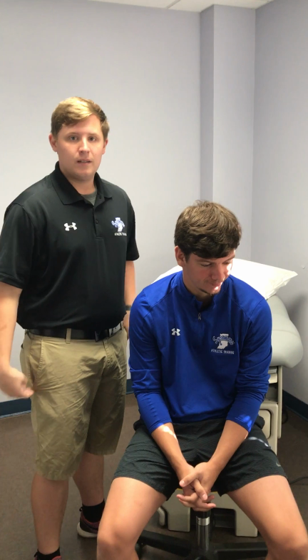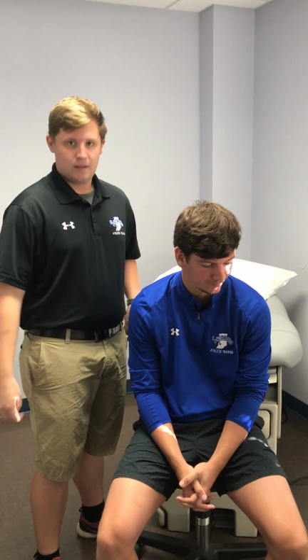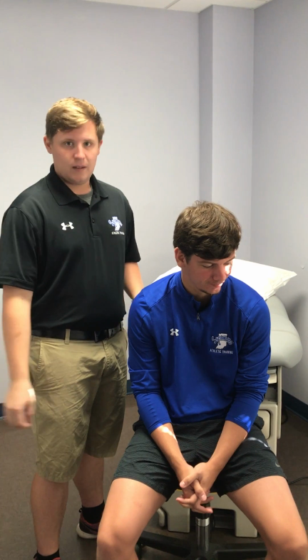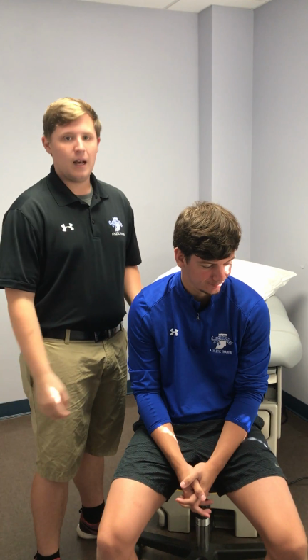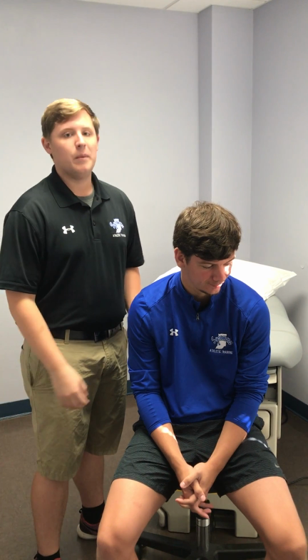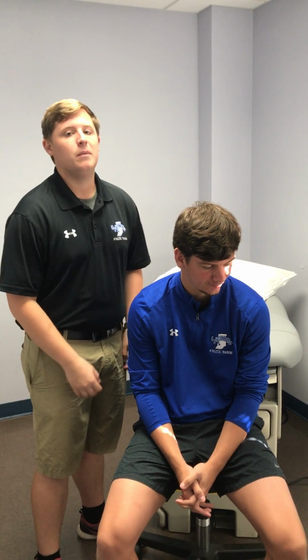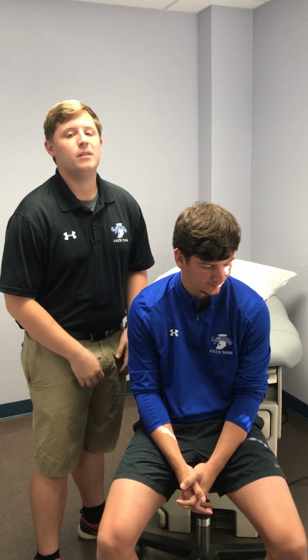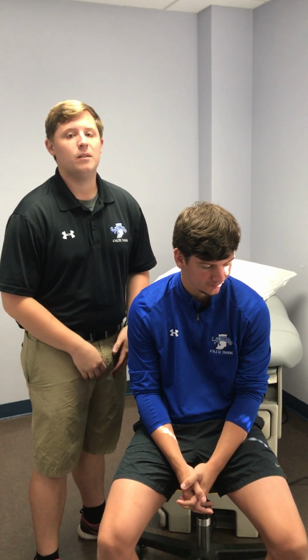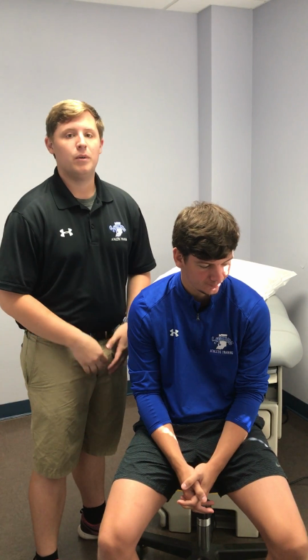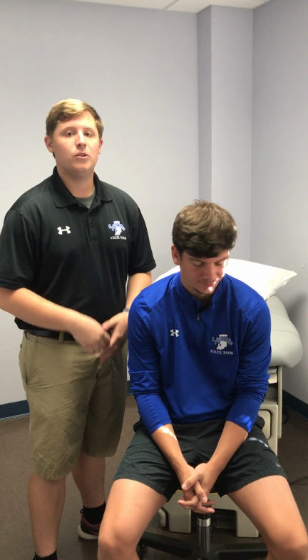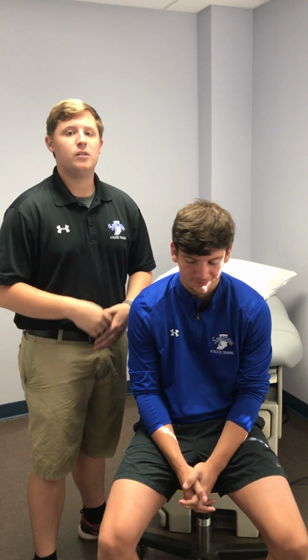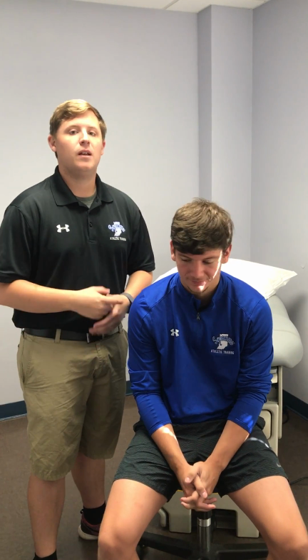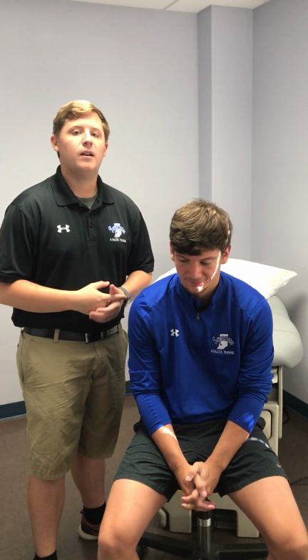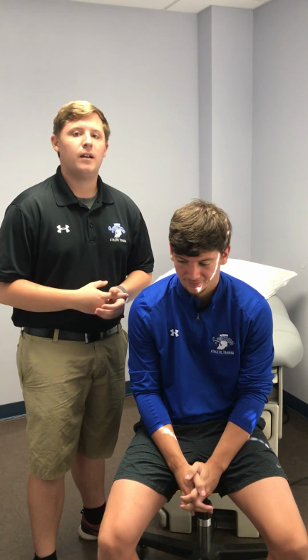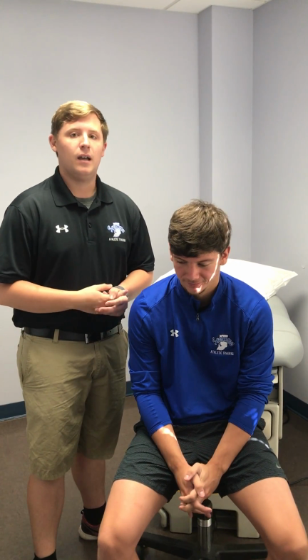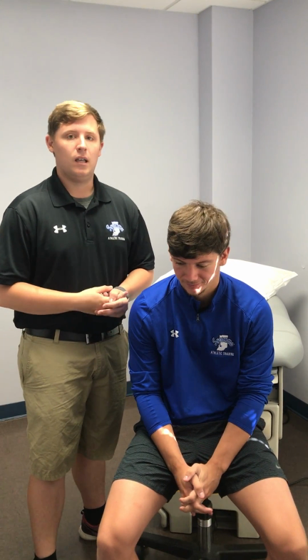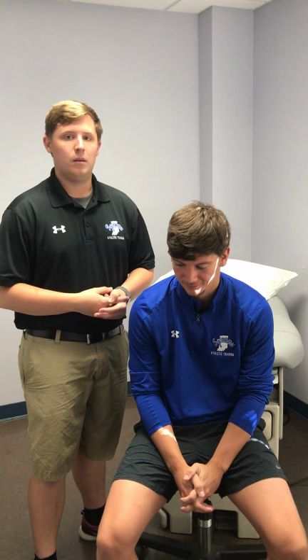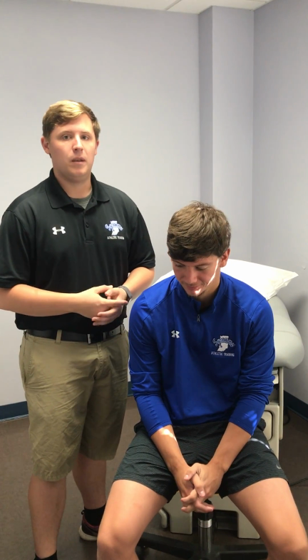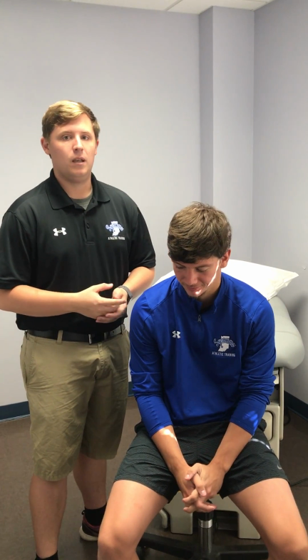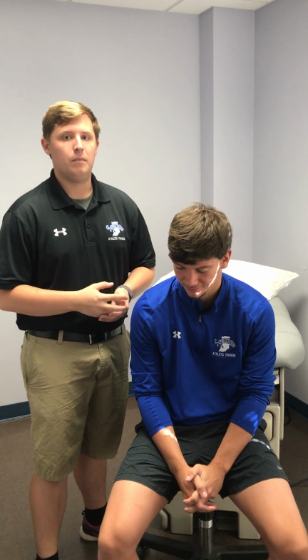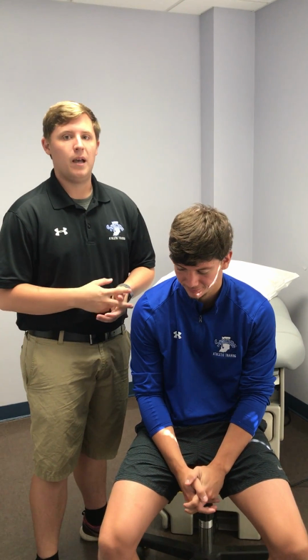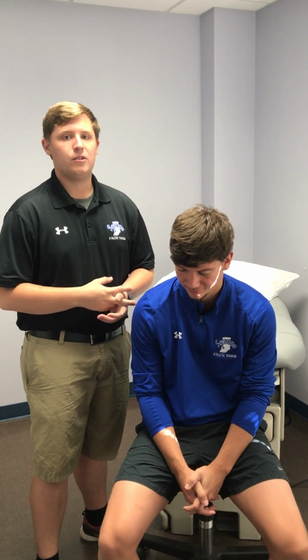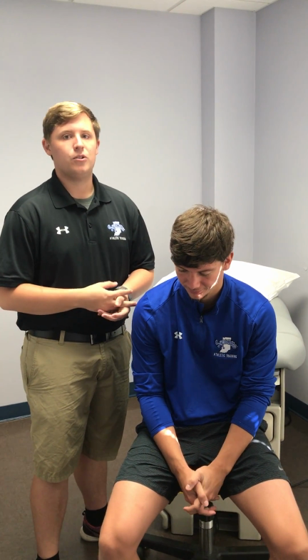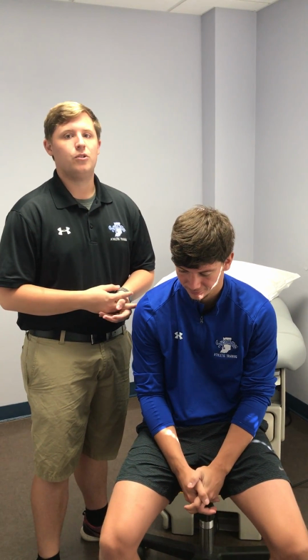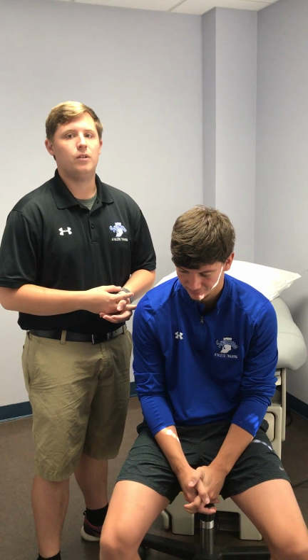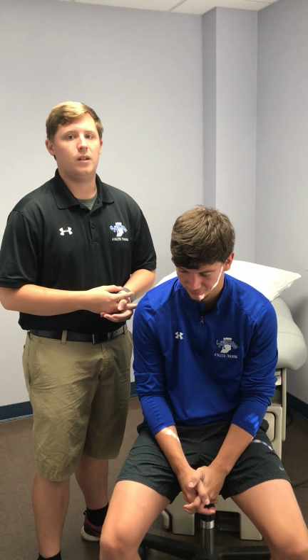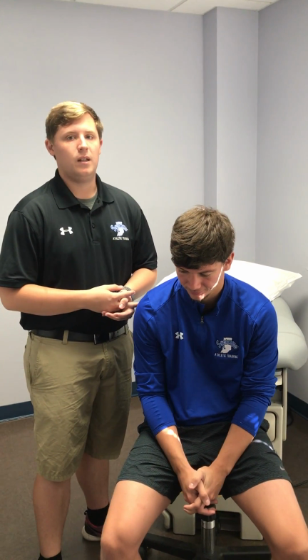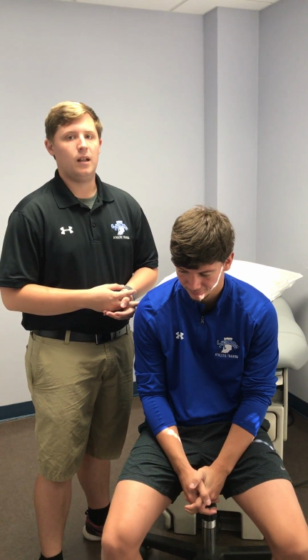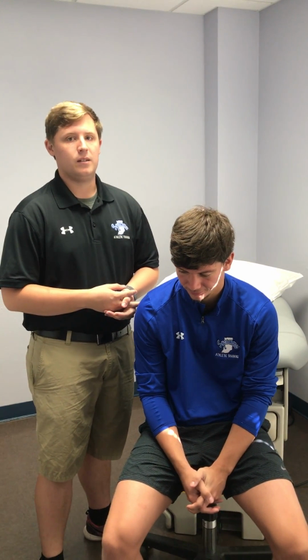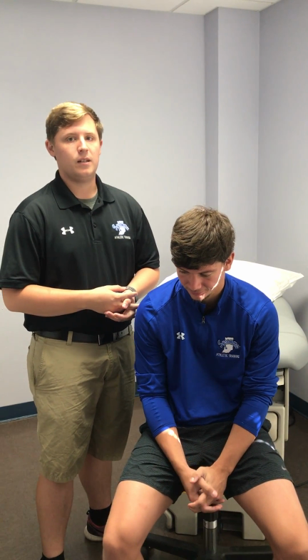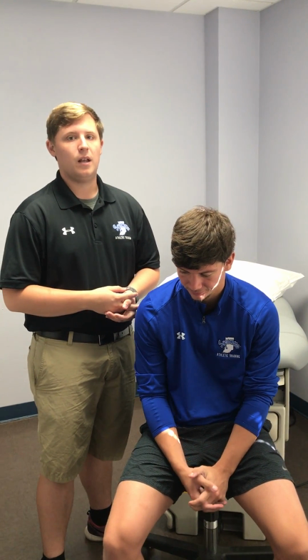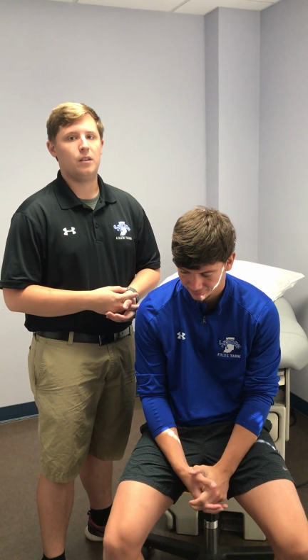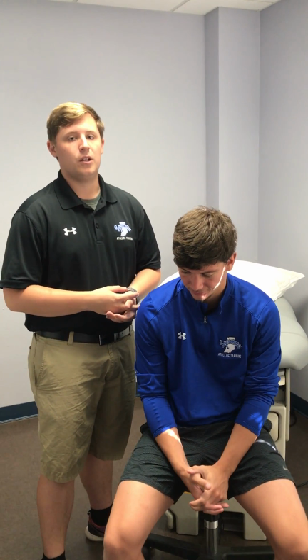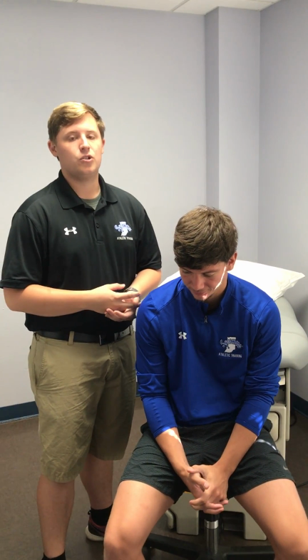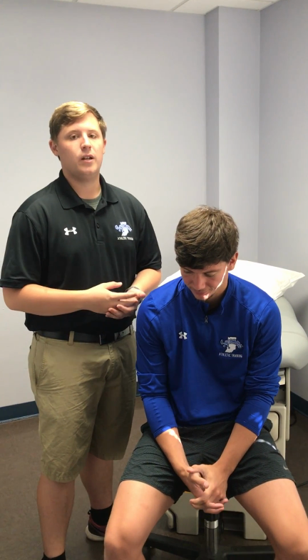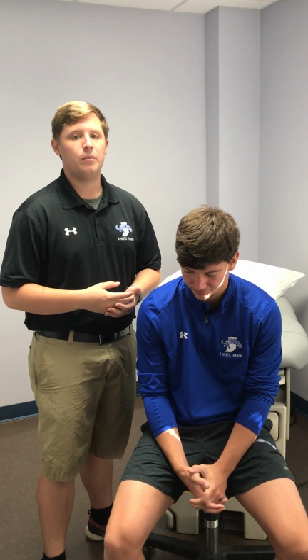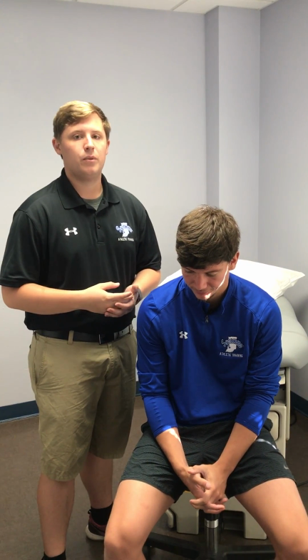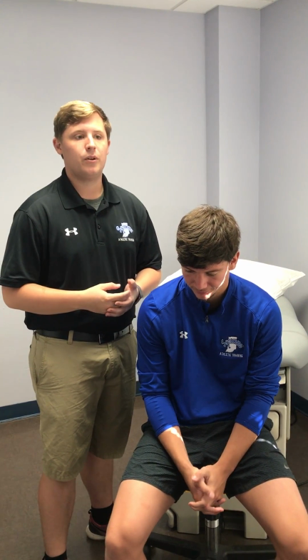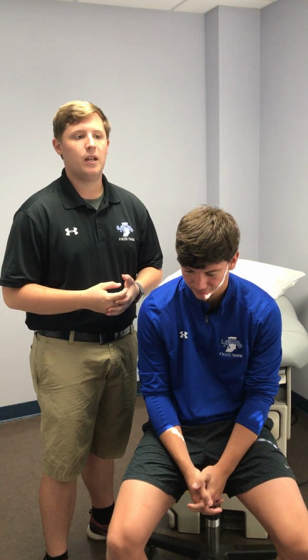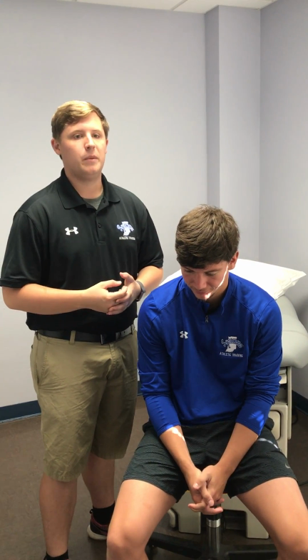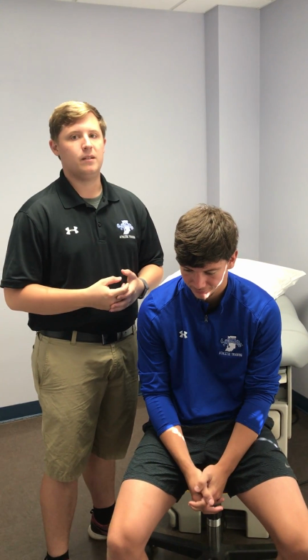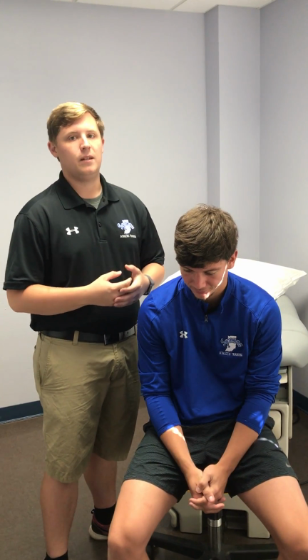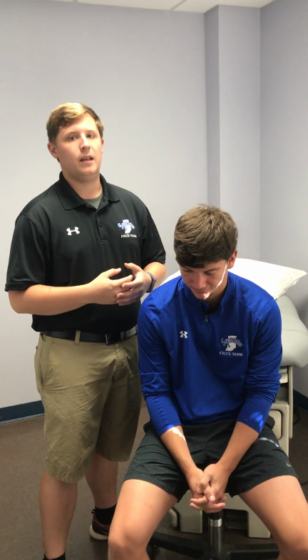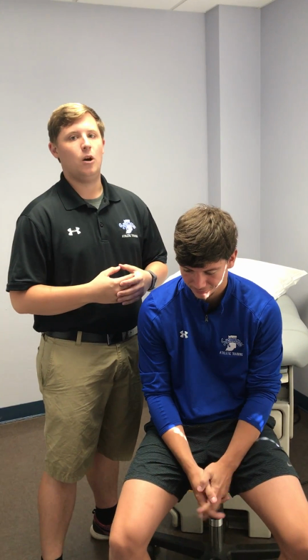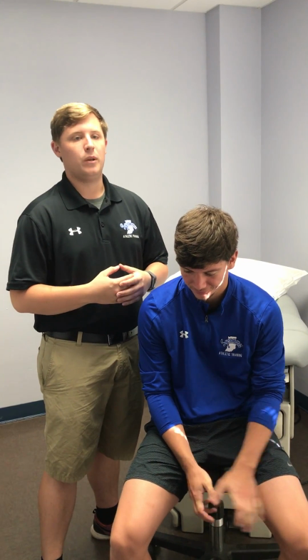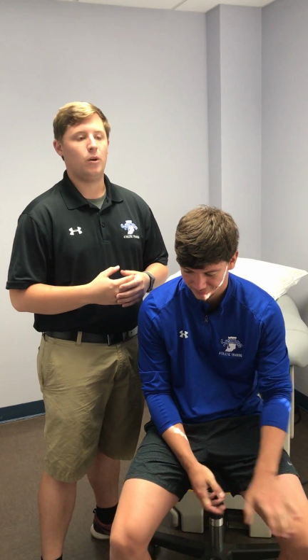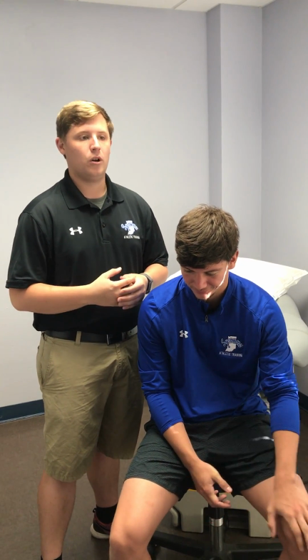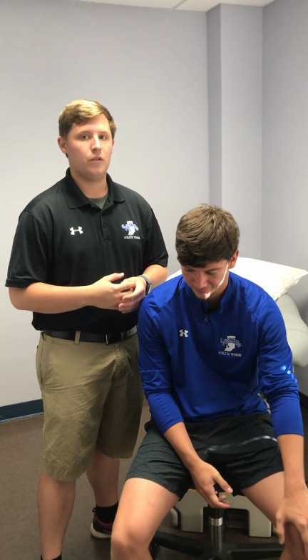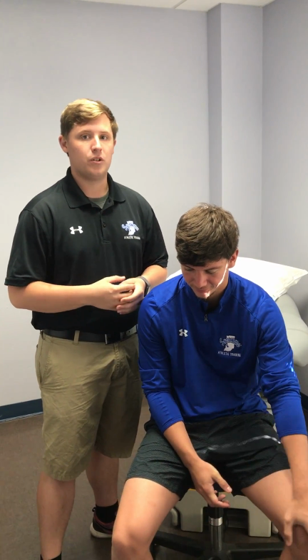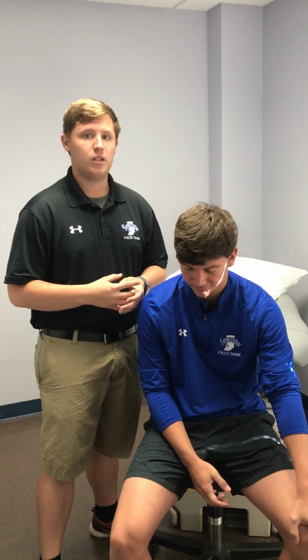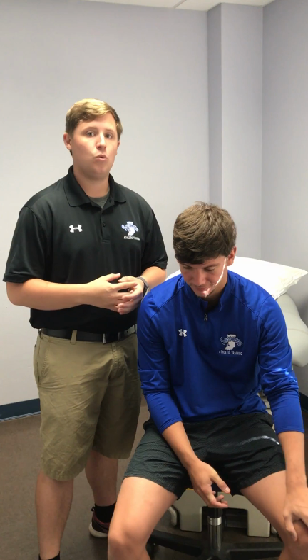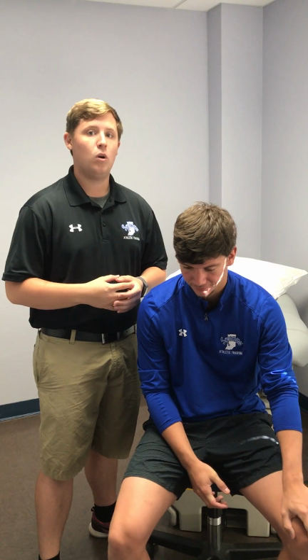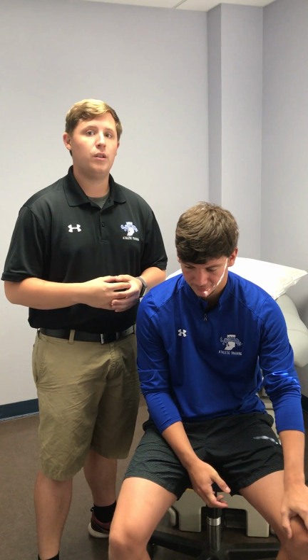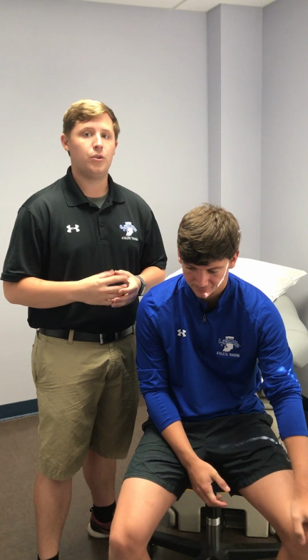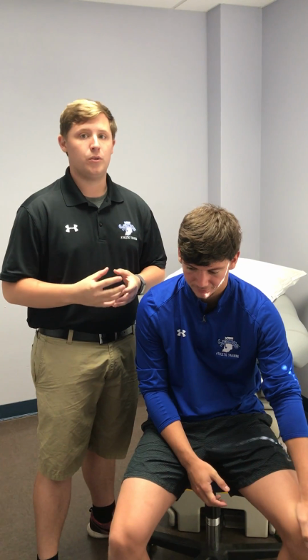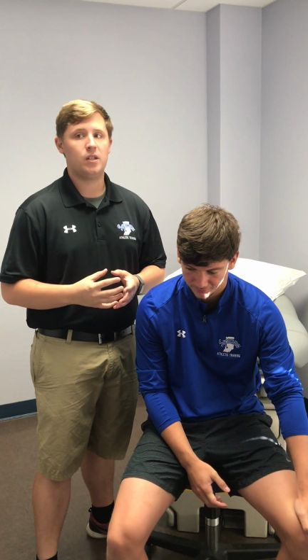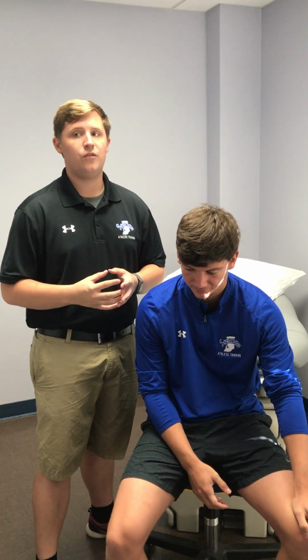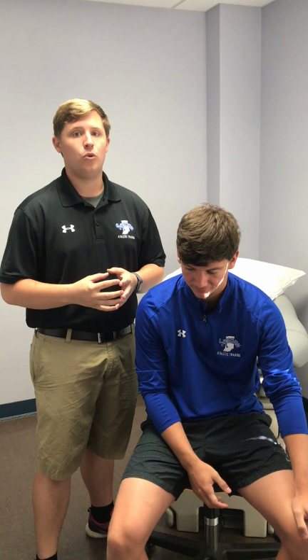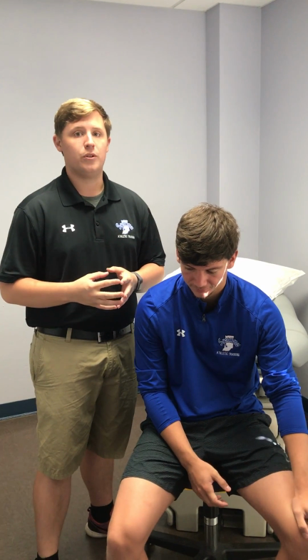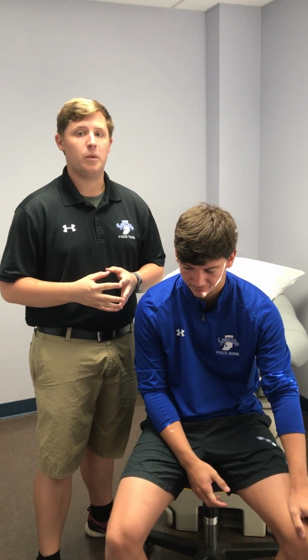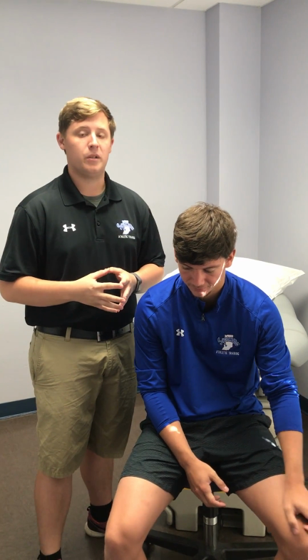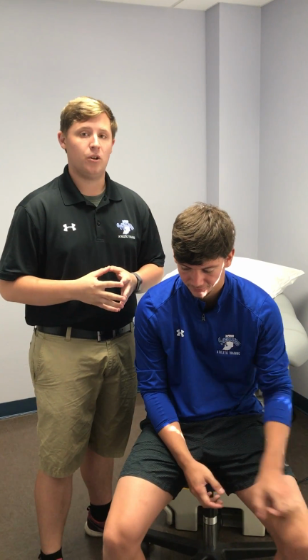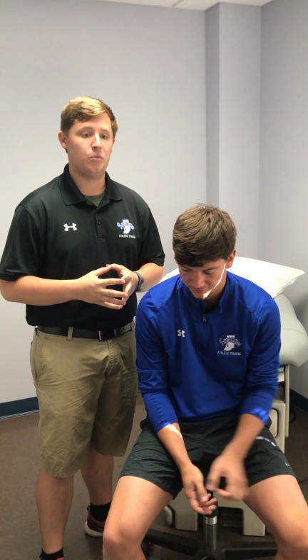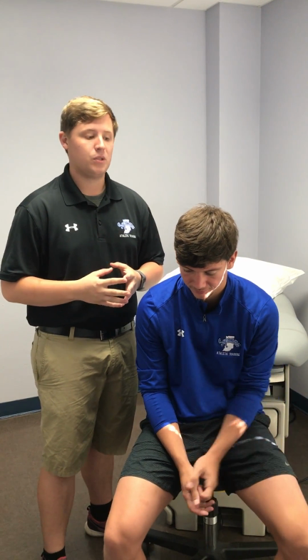Hi, my name is Ian Bostock. I am a master's student in the USA Athletic Training Program, and today I'll be going over C1 through C4 dermatomes.